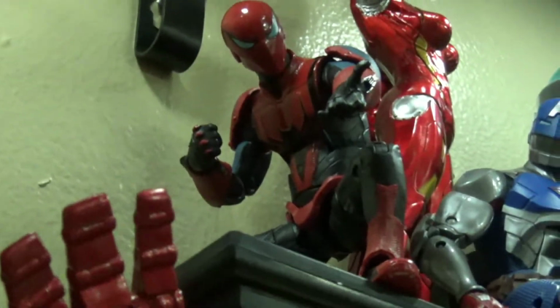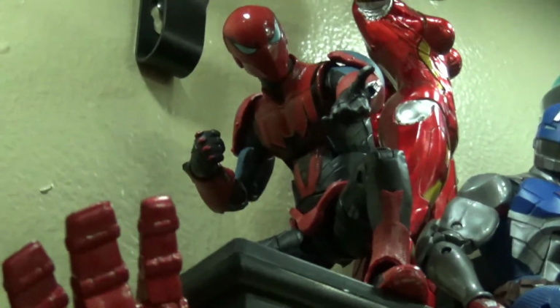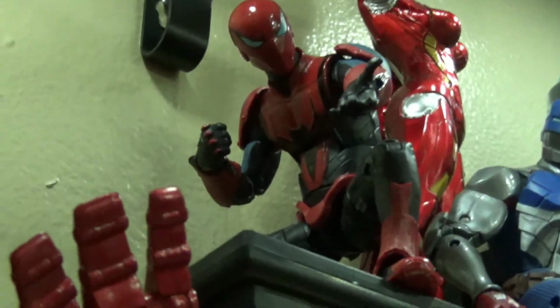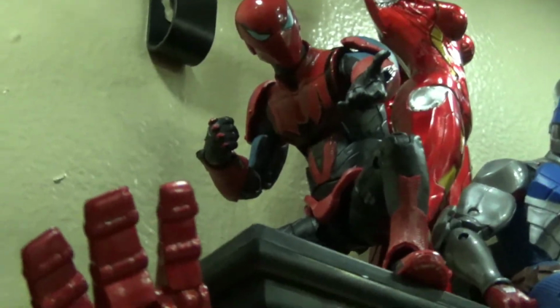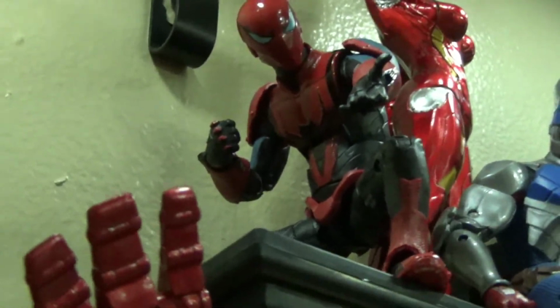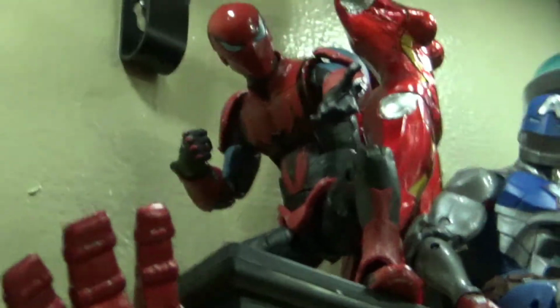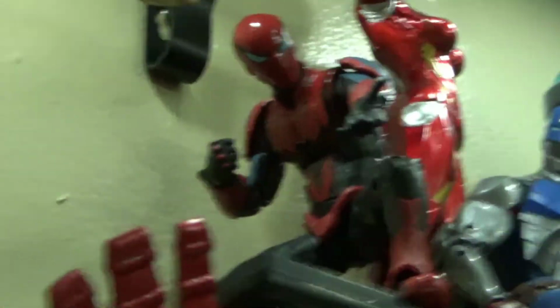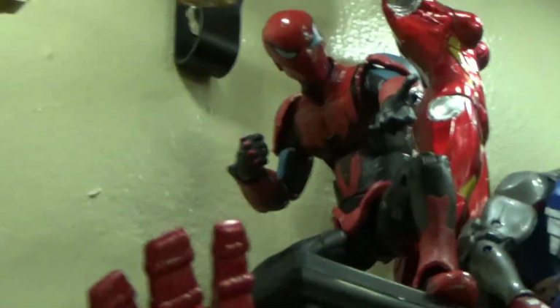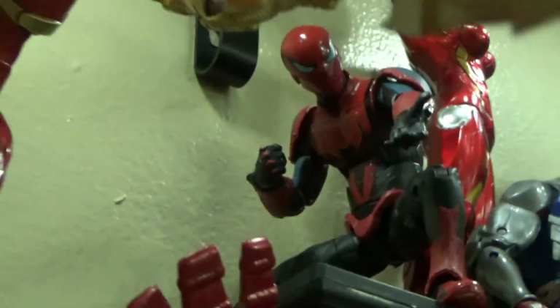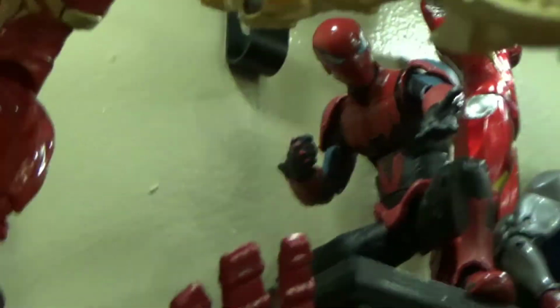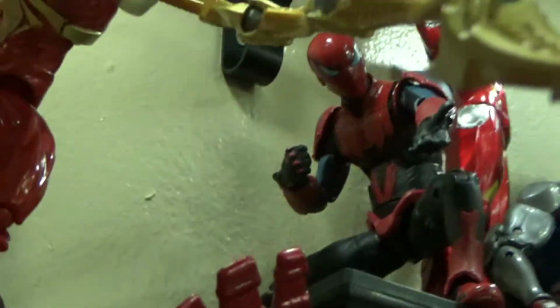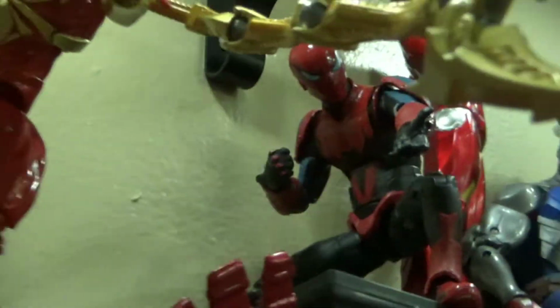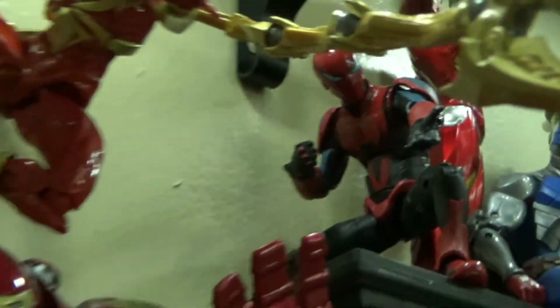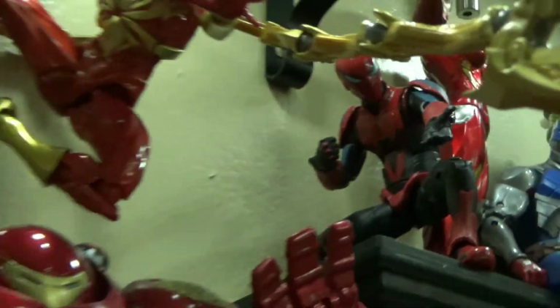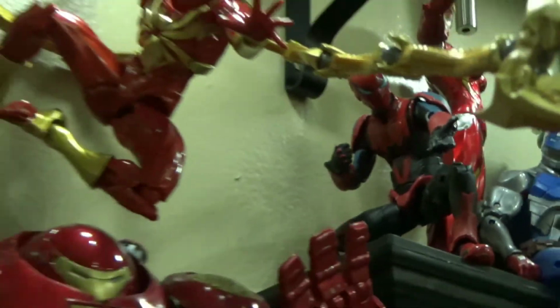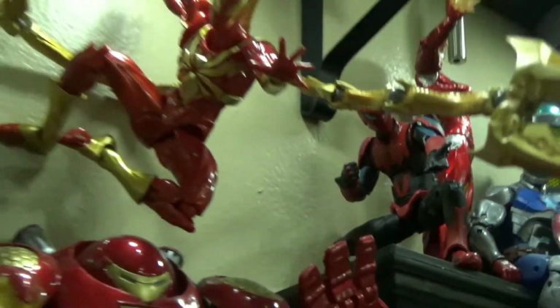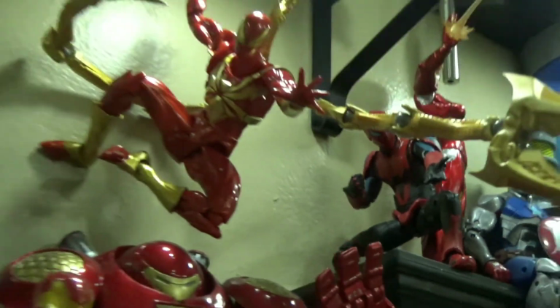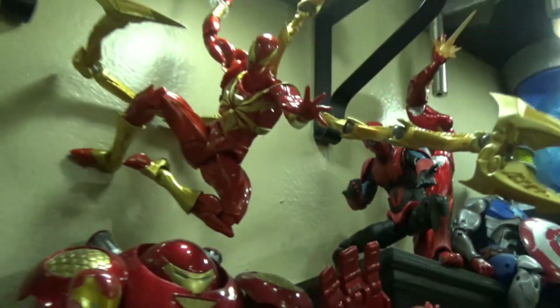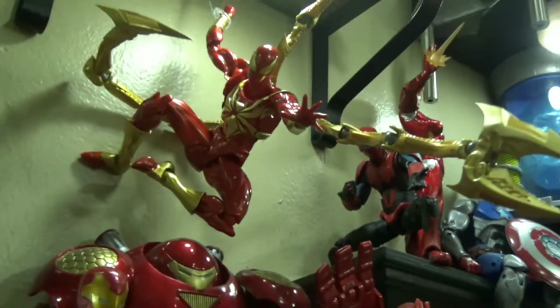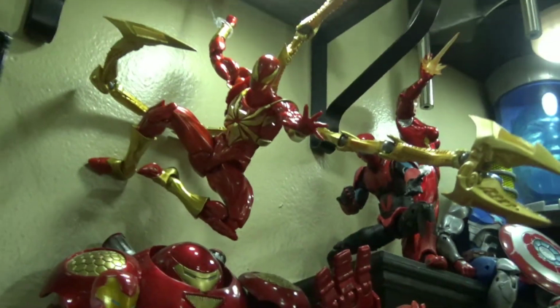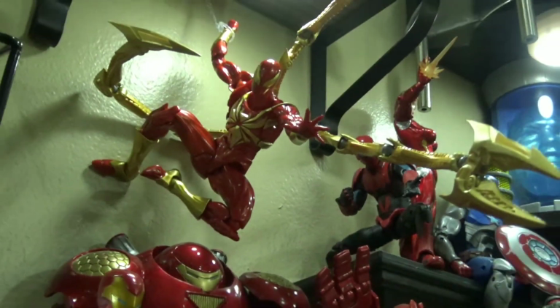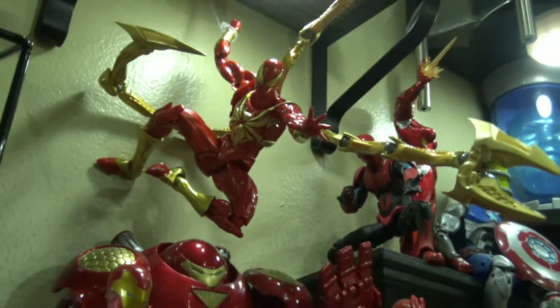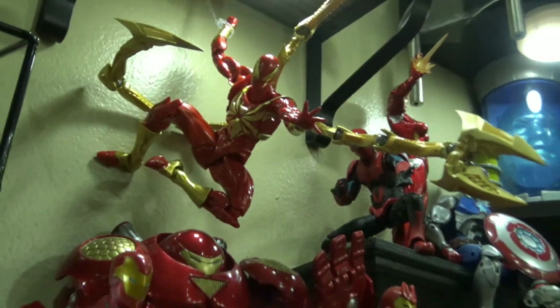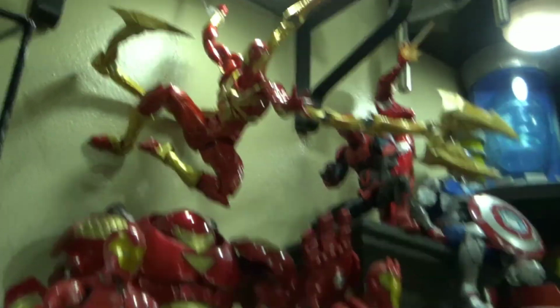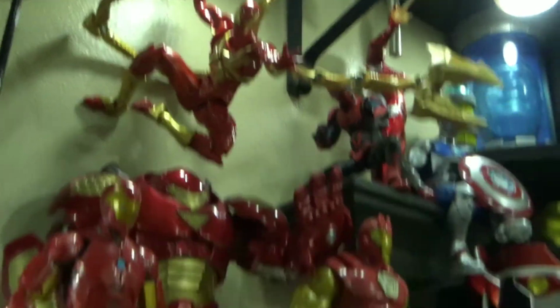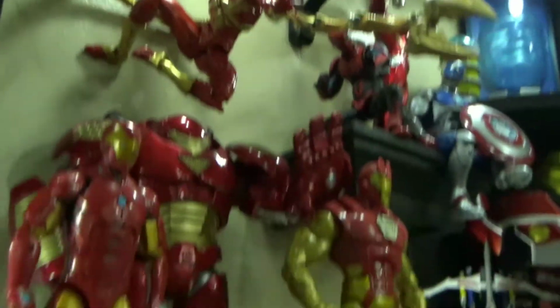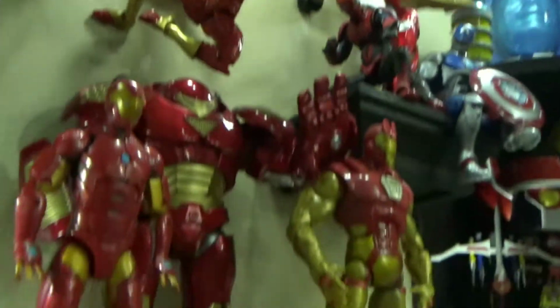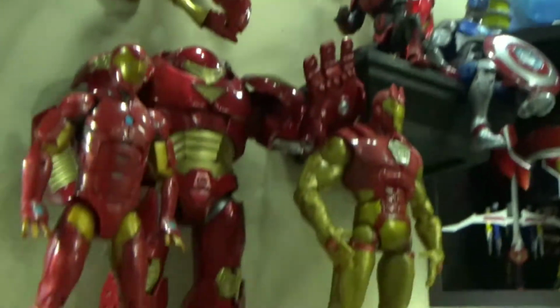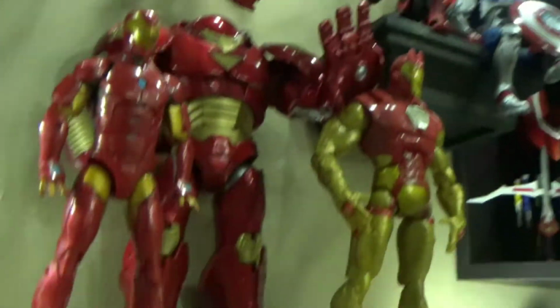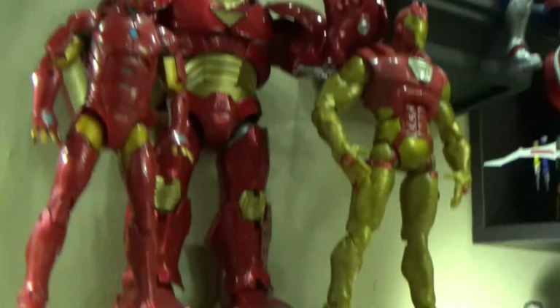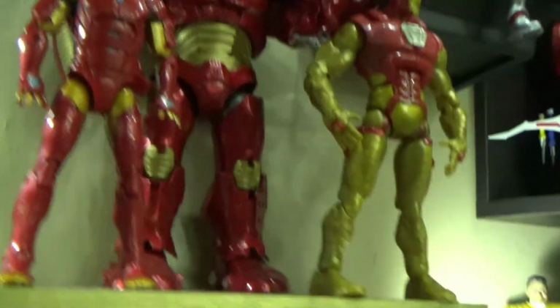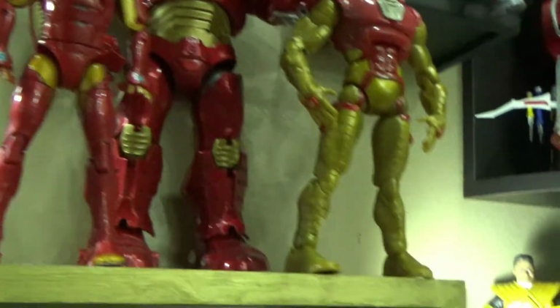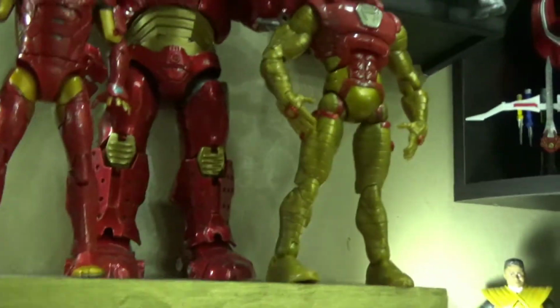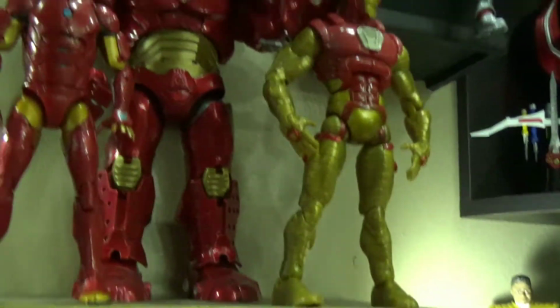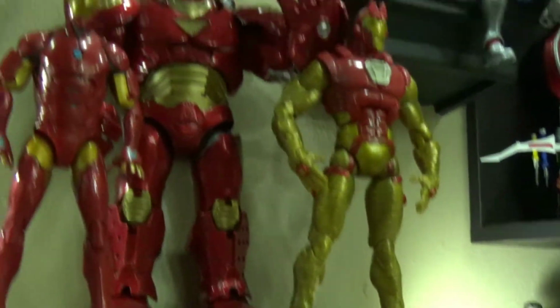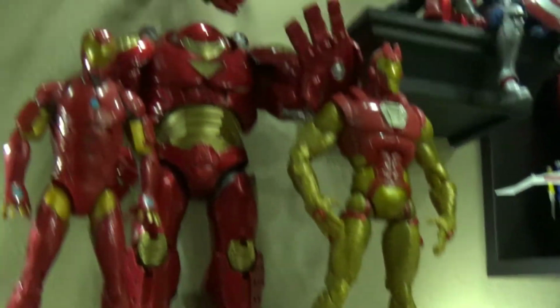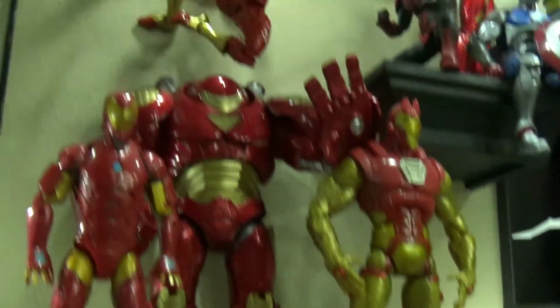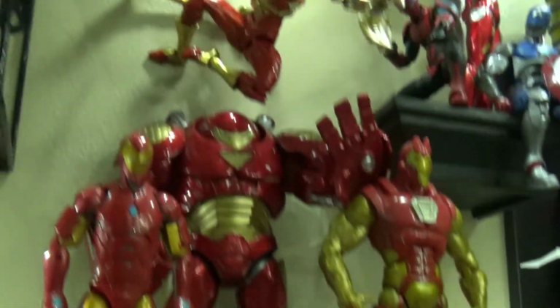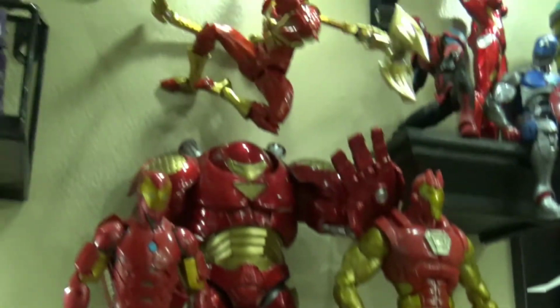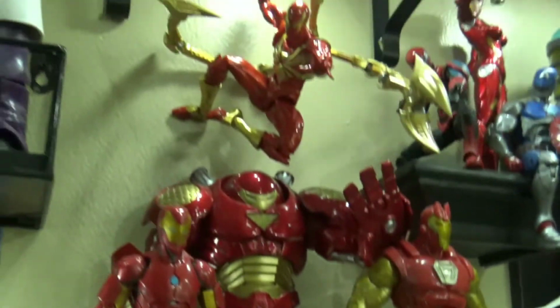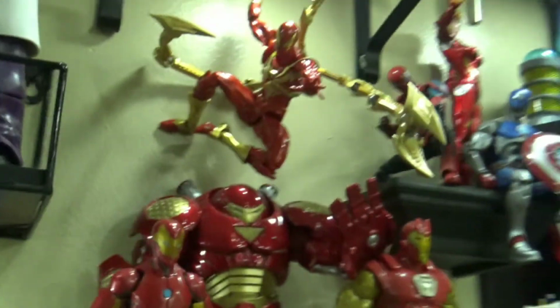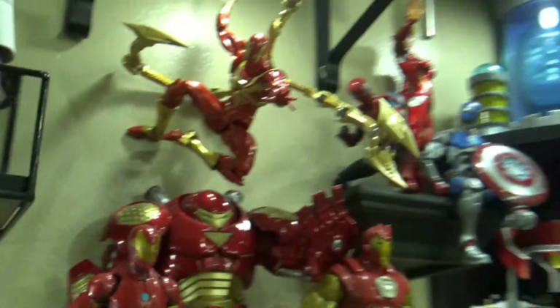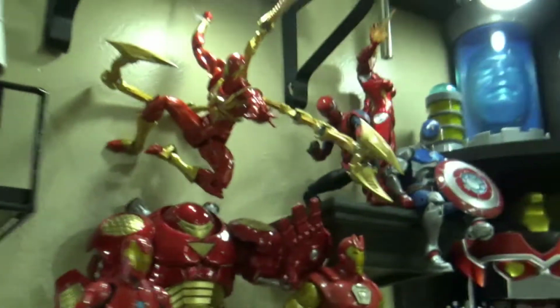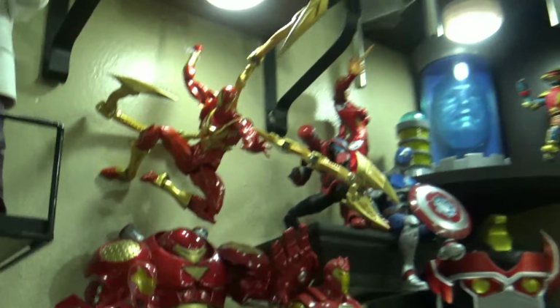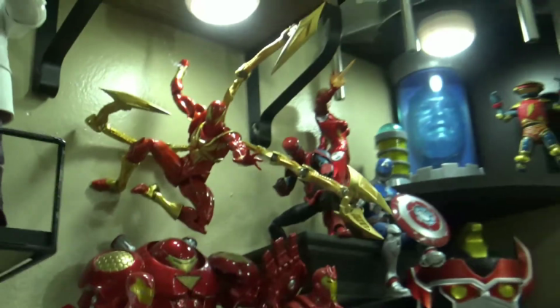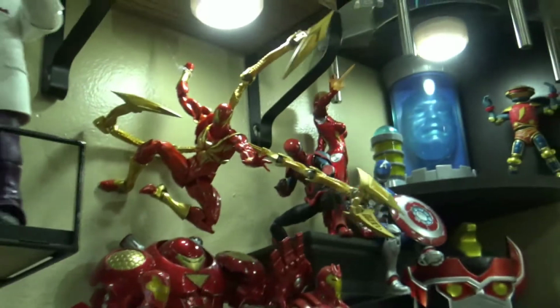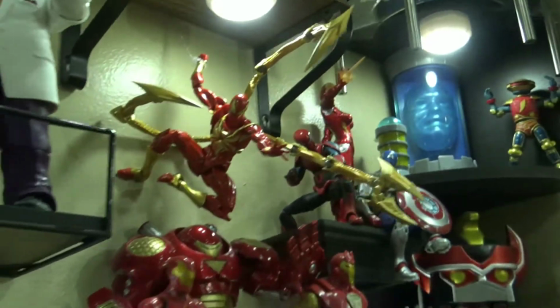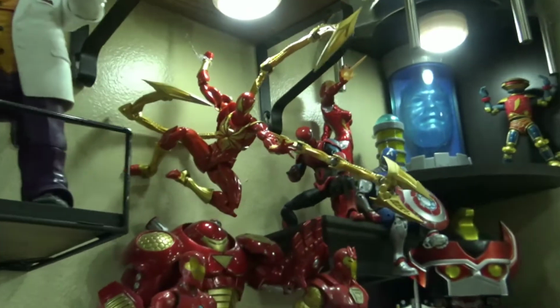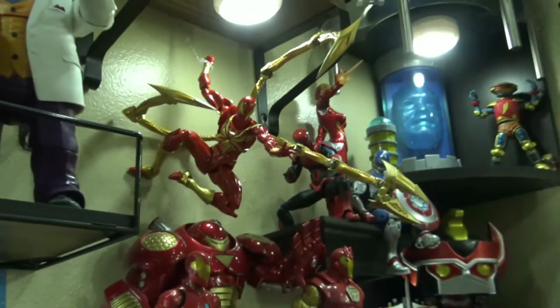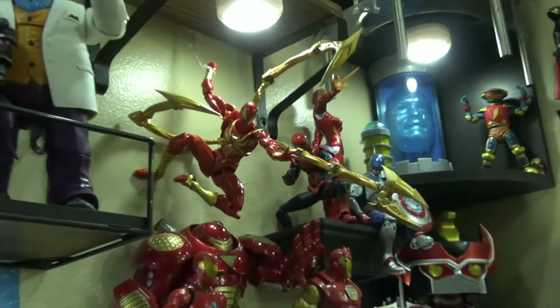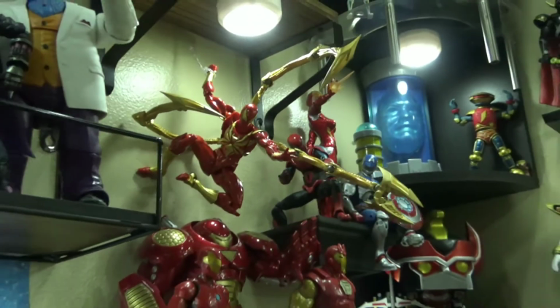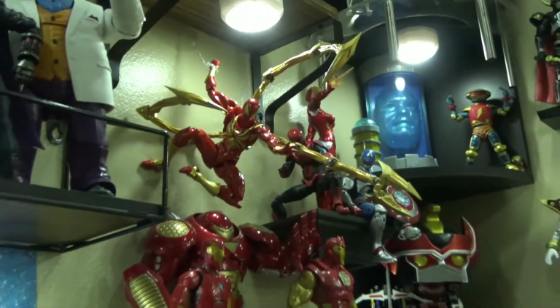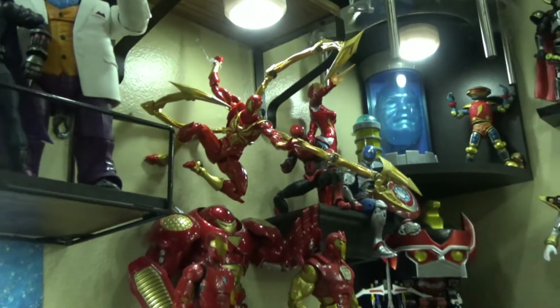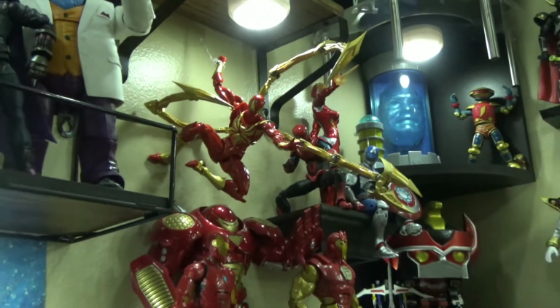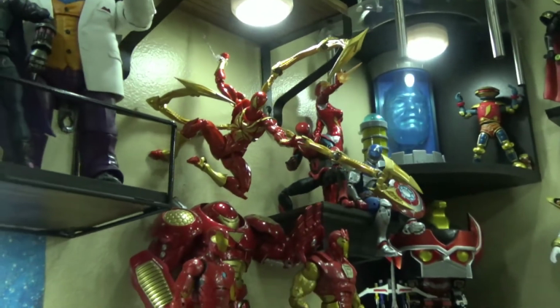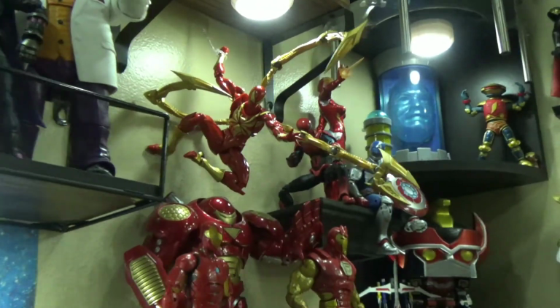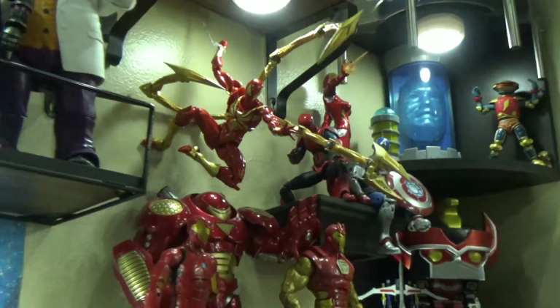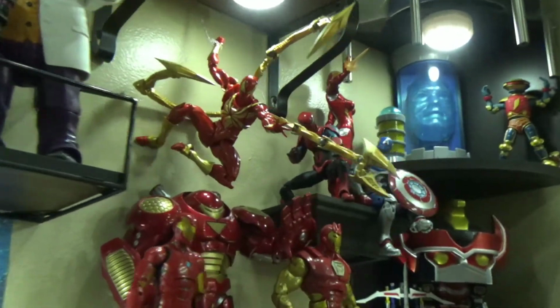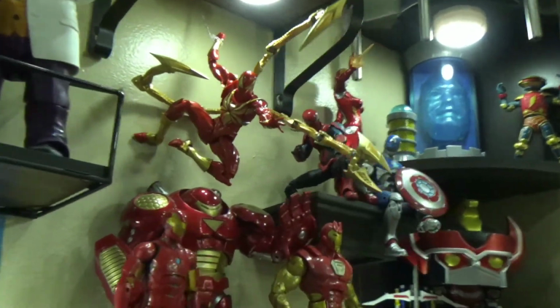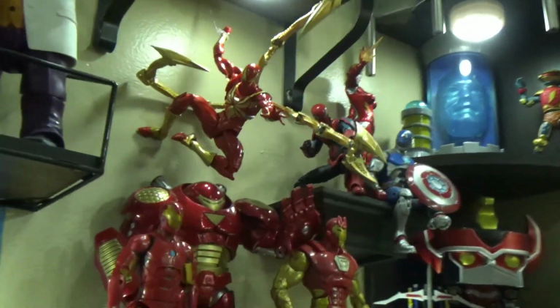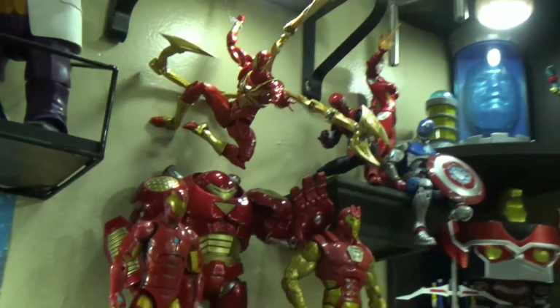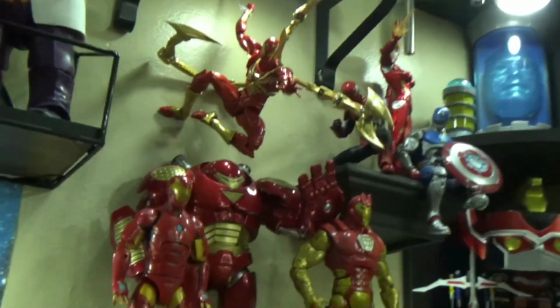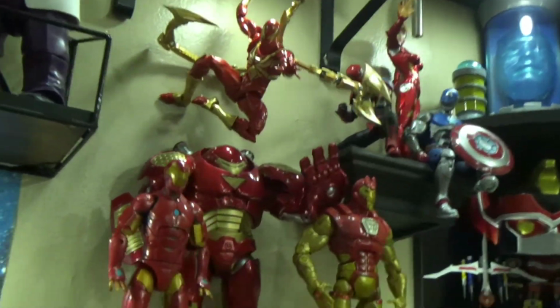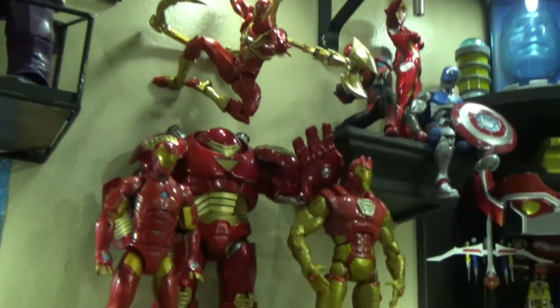Iron Spider — and now we got this guy because it goes perfectly with the color. So yeah guys.